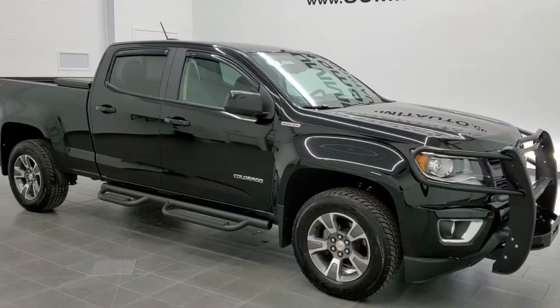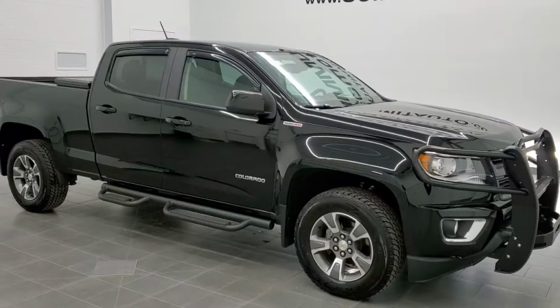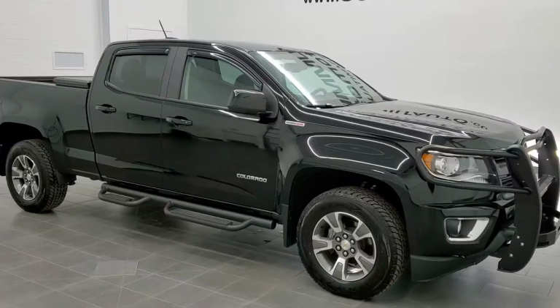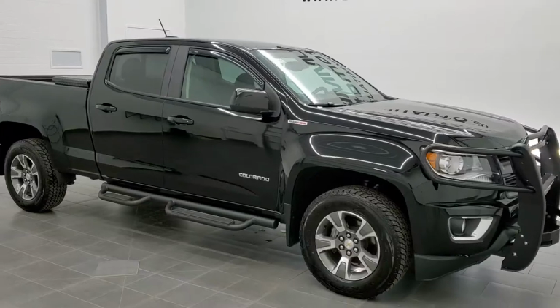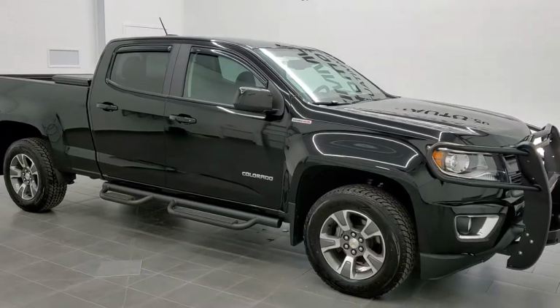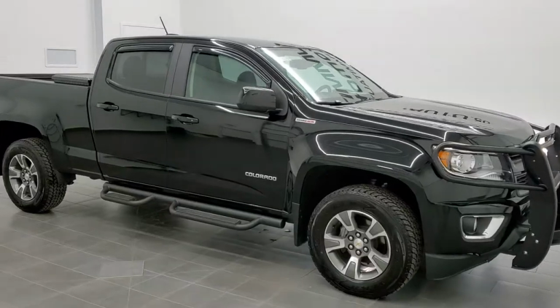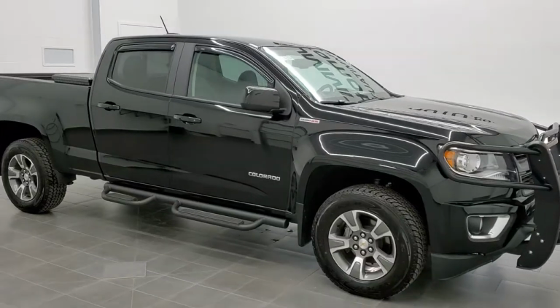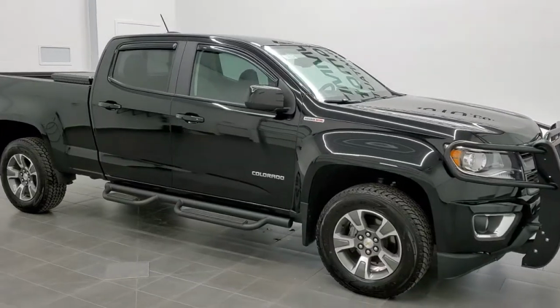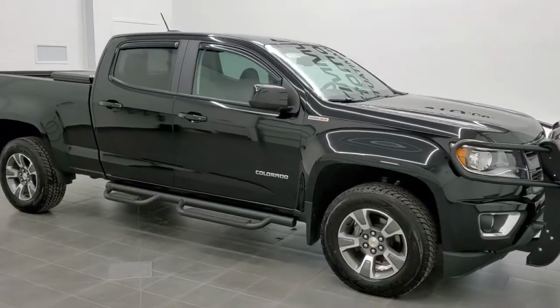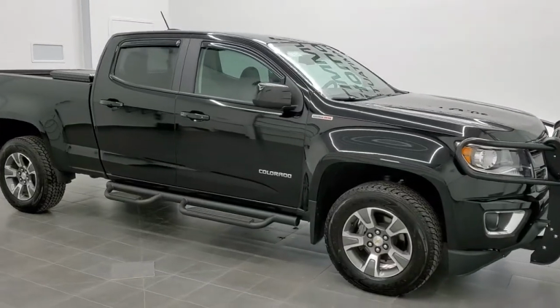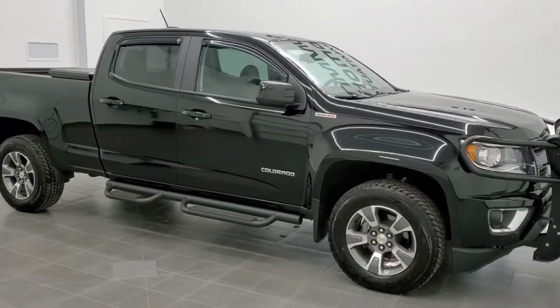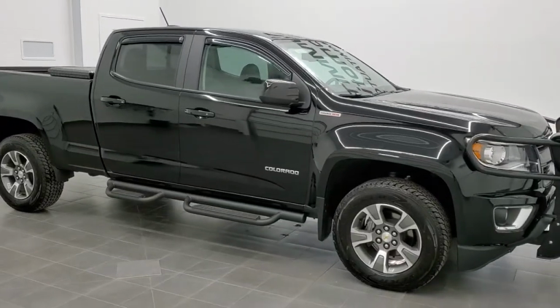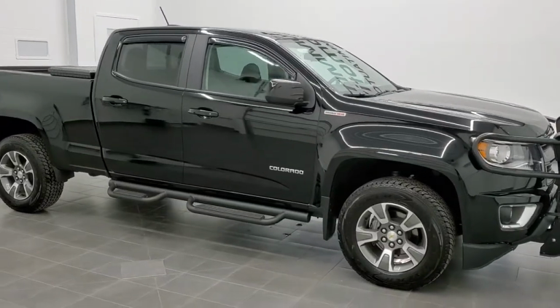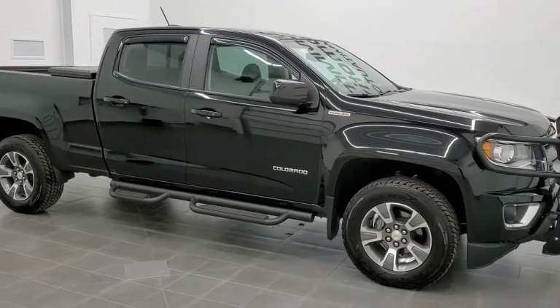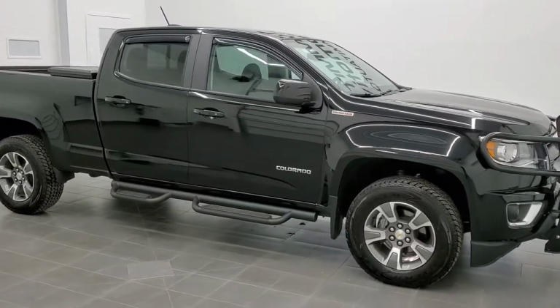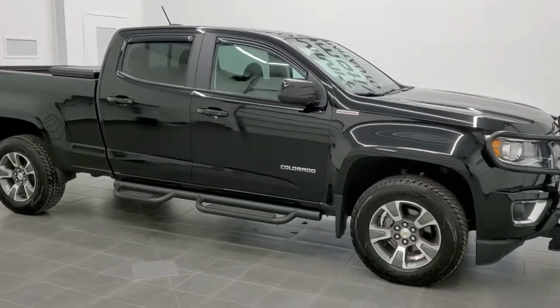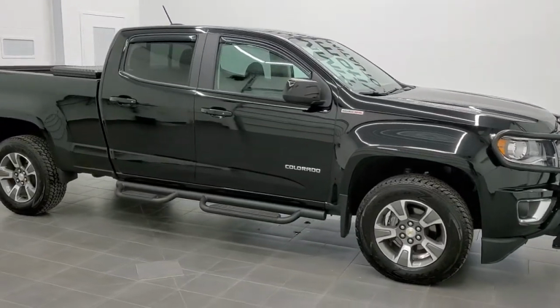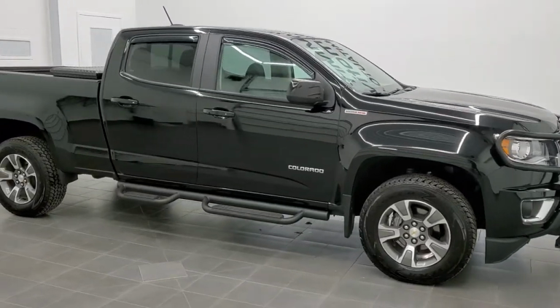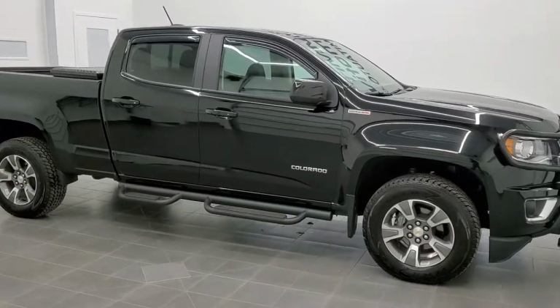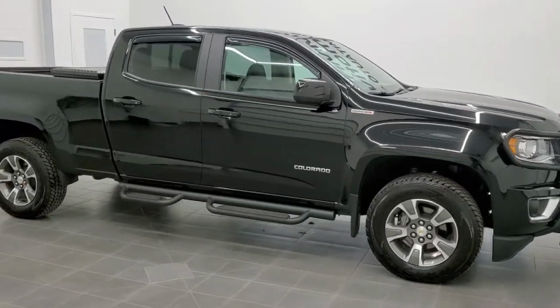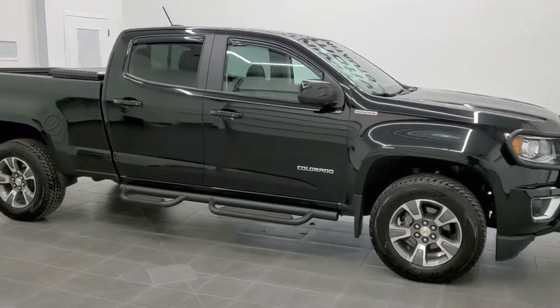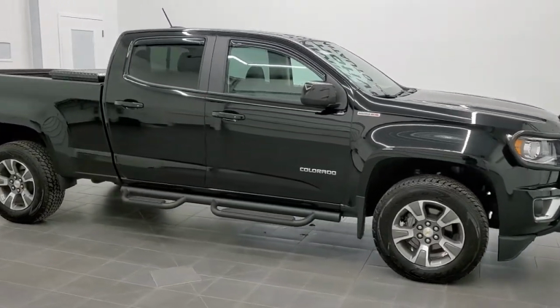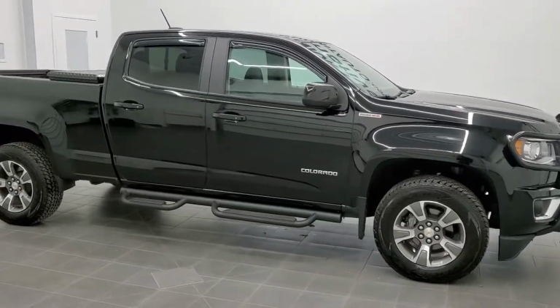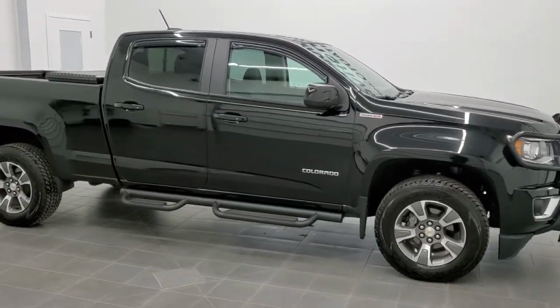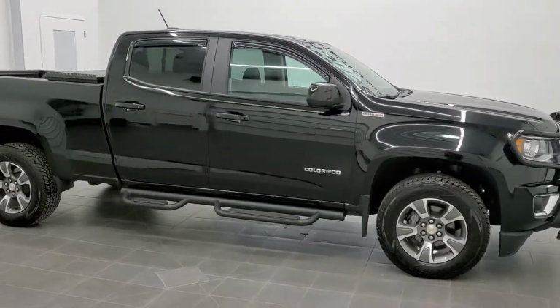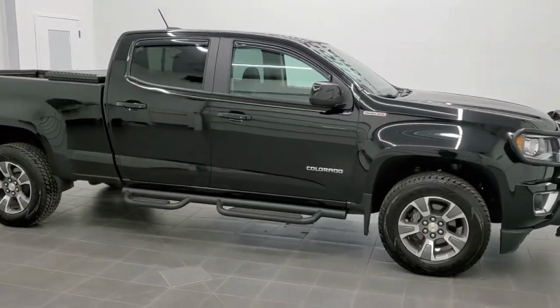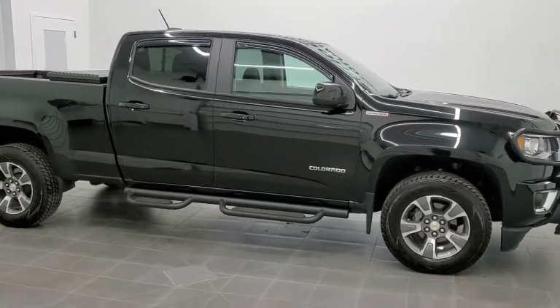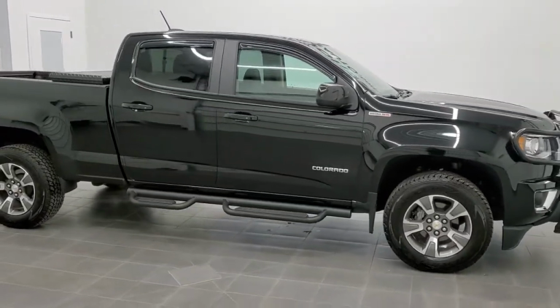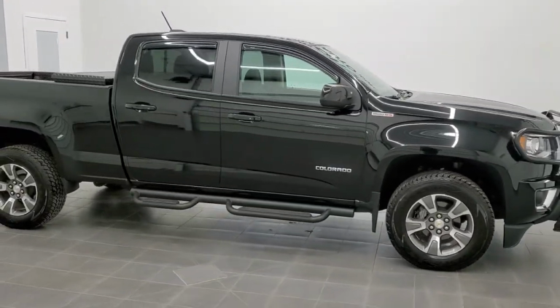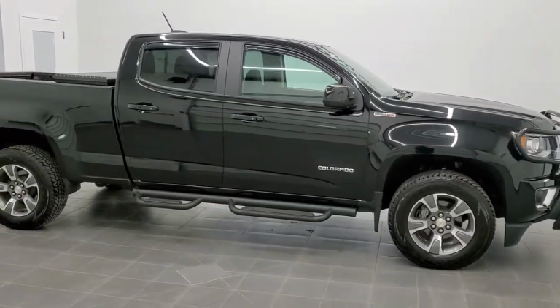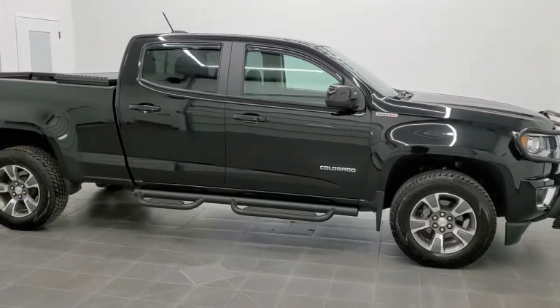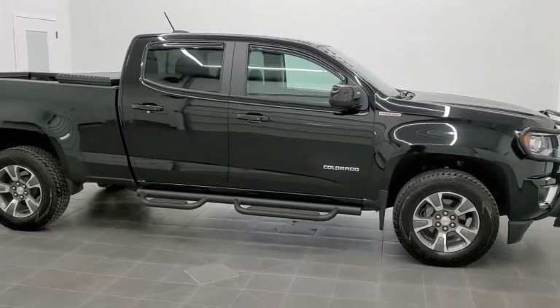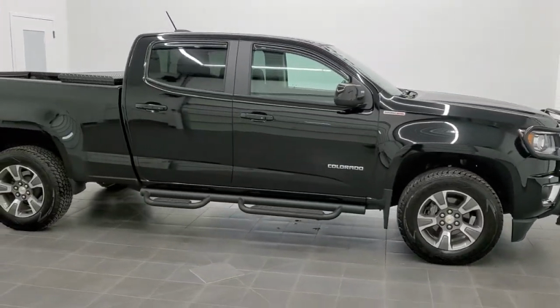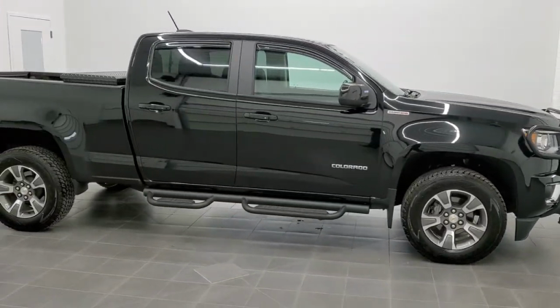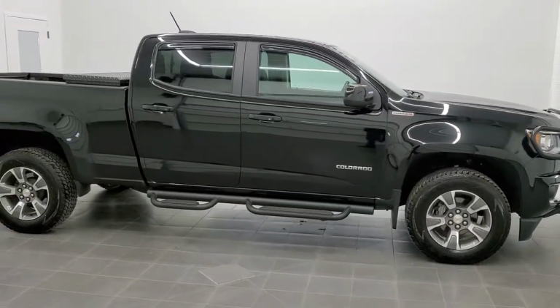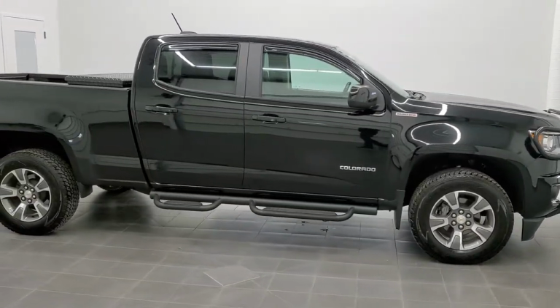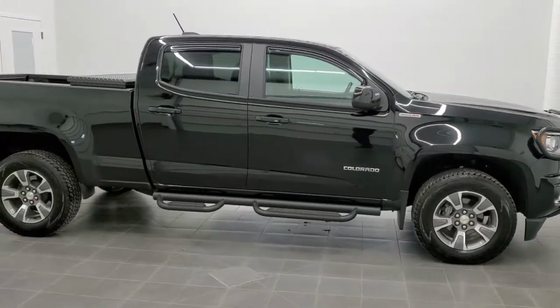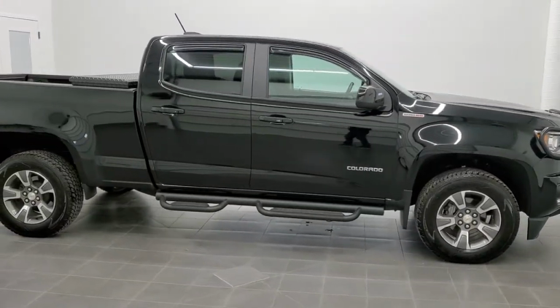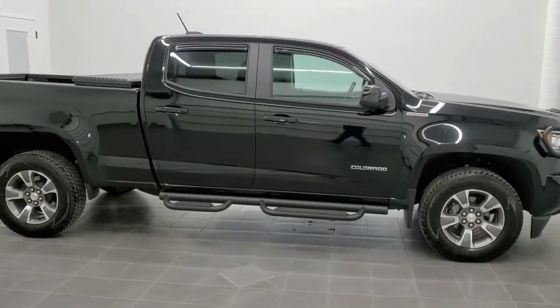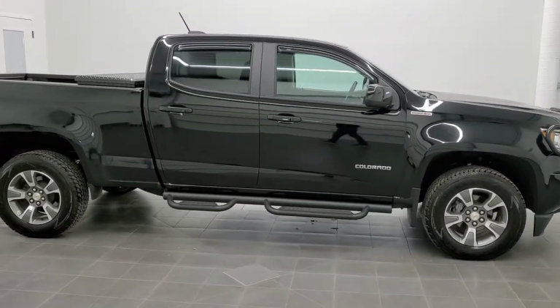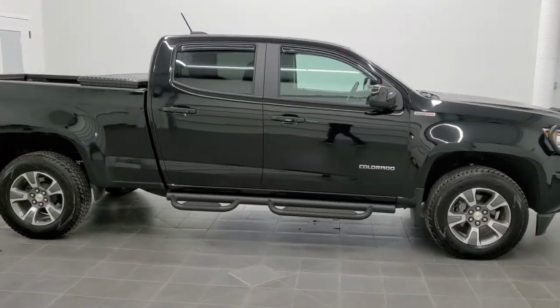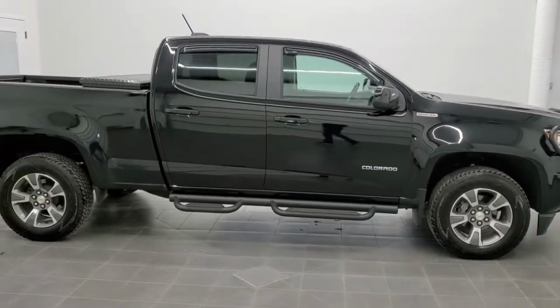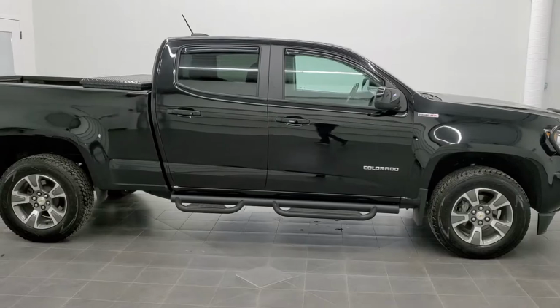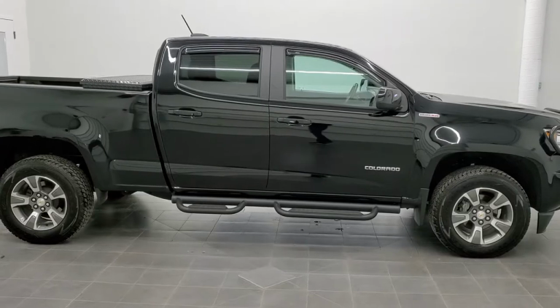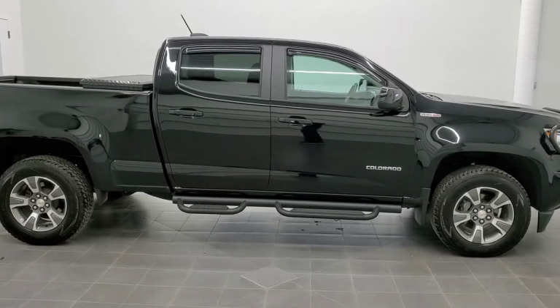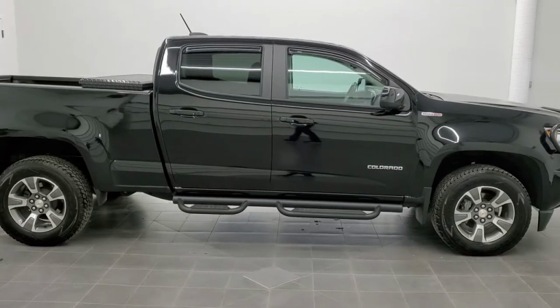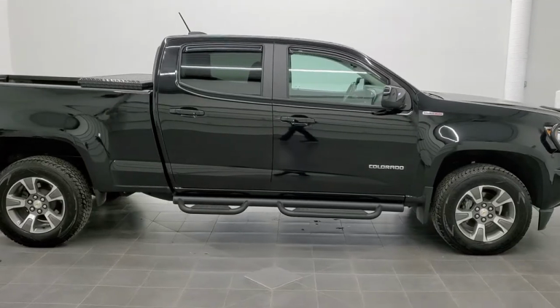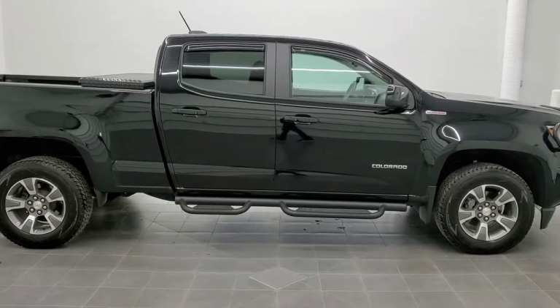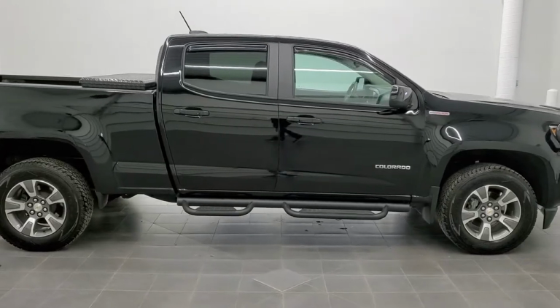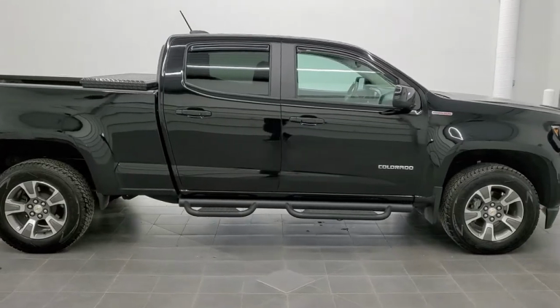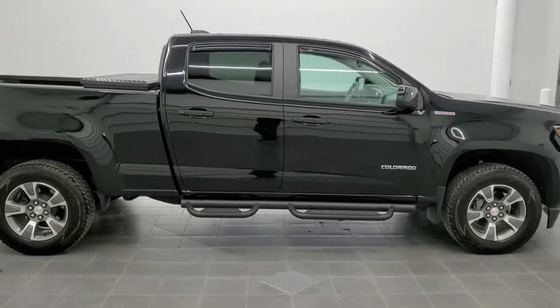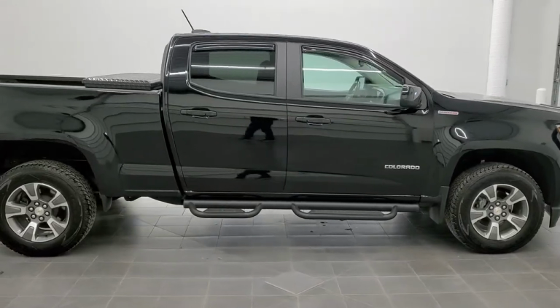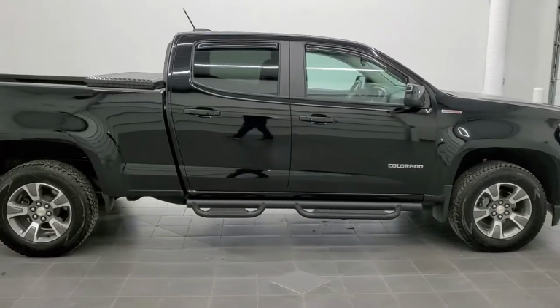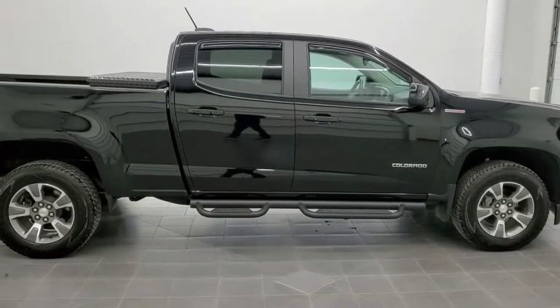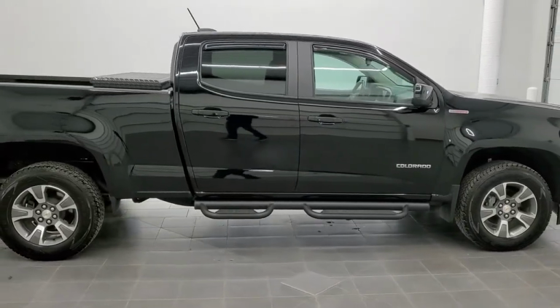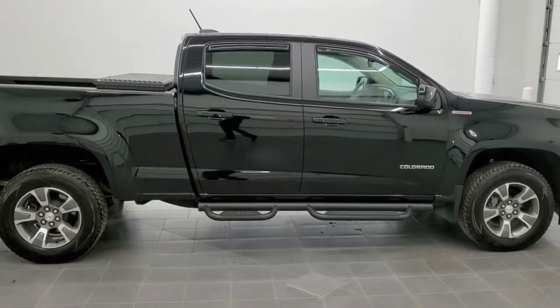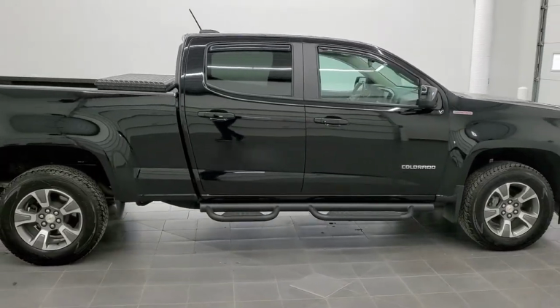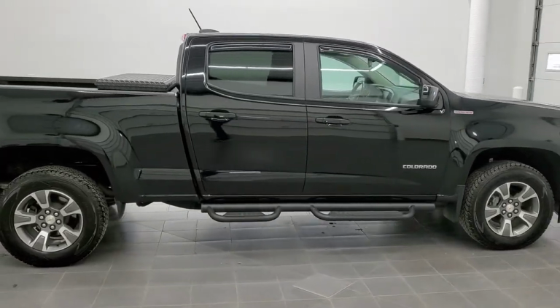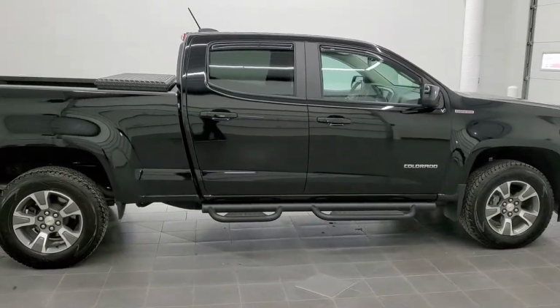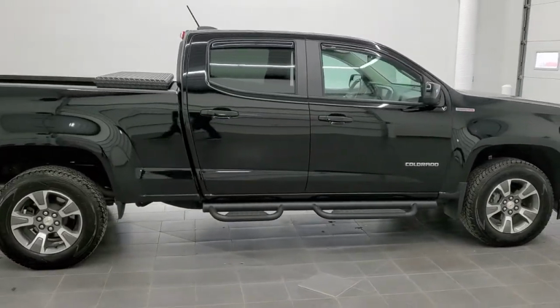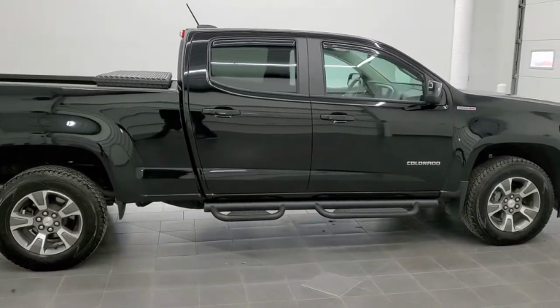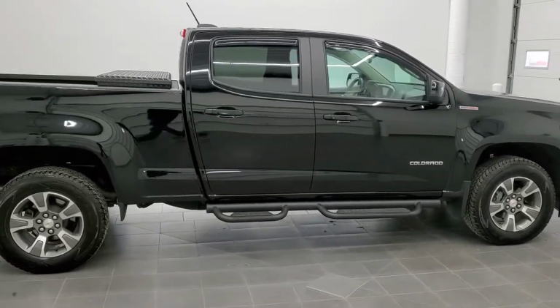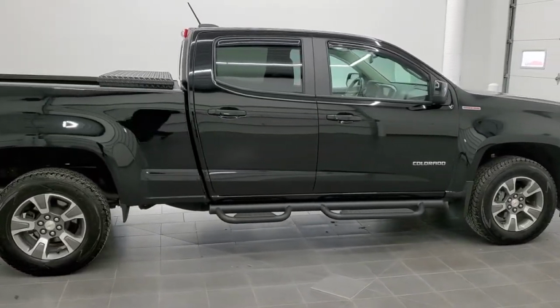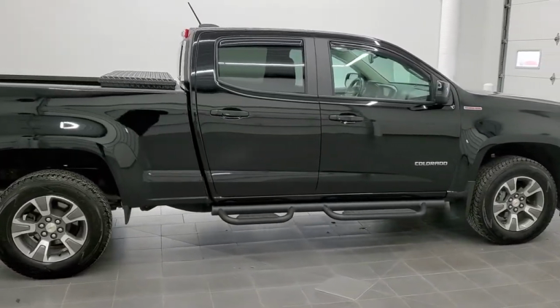This is stock number 11367A. We are here at Summit Automotive in Fond du Lac, Wisconsin, your new and used light duty truck headquarters.